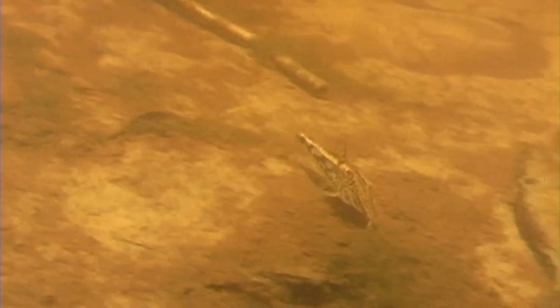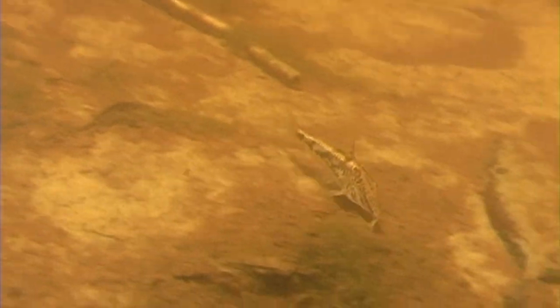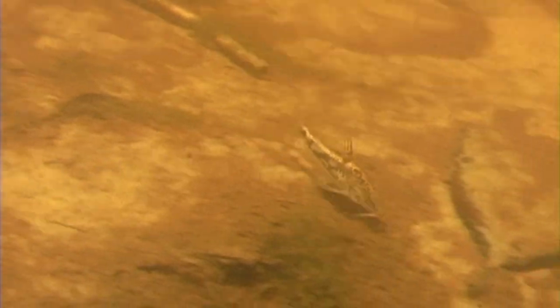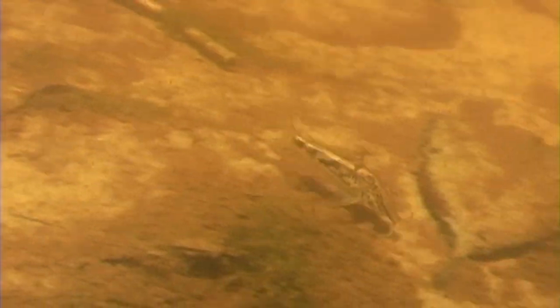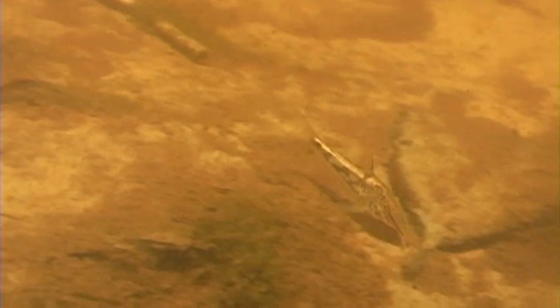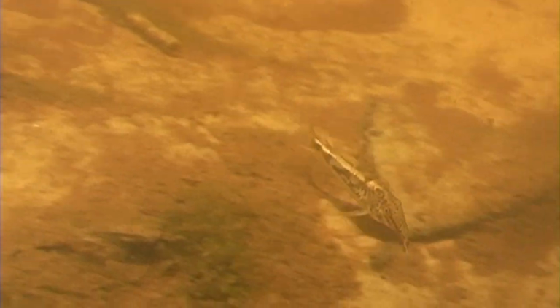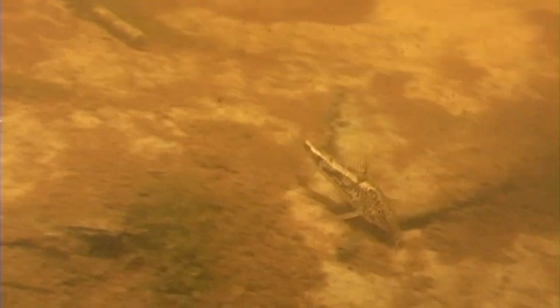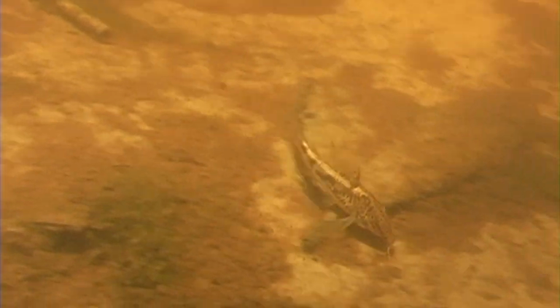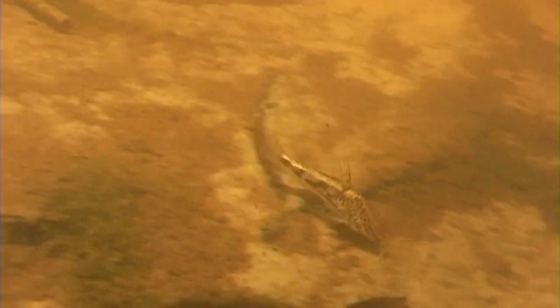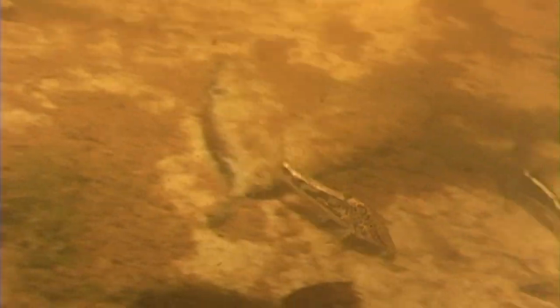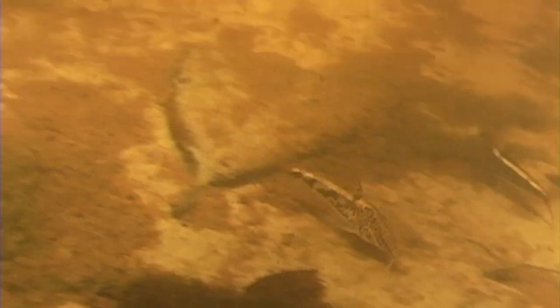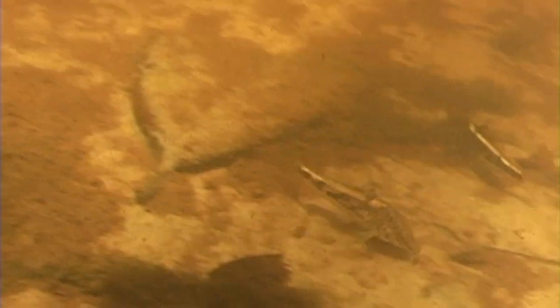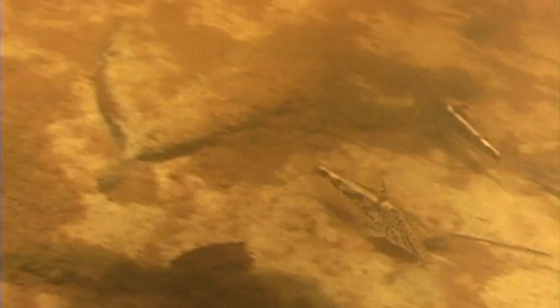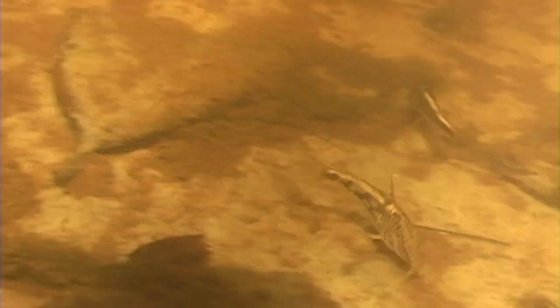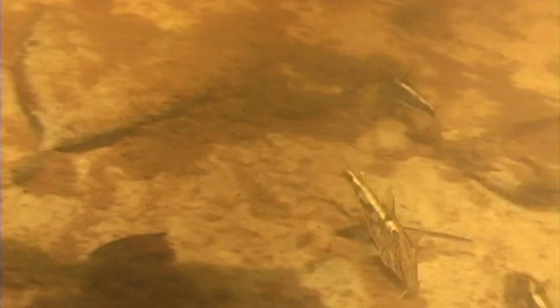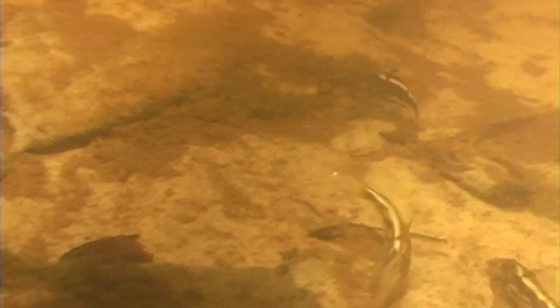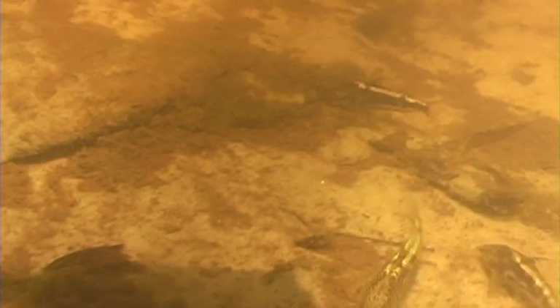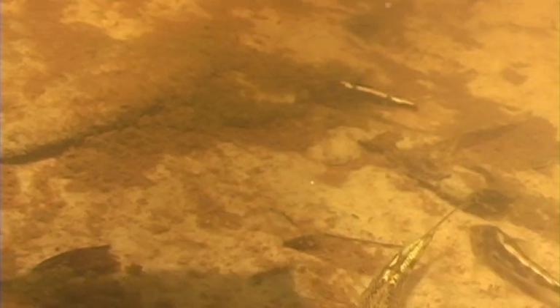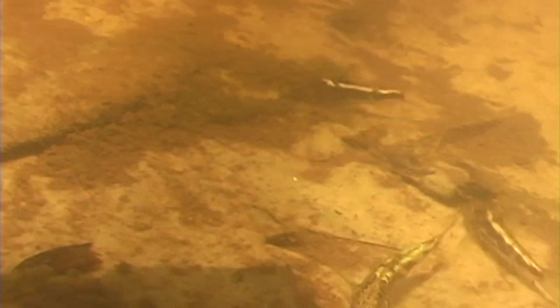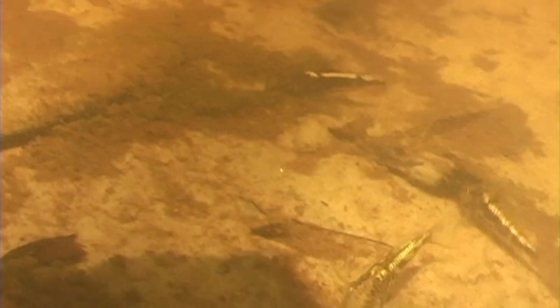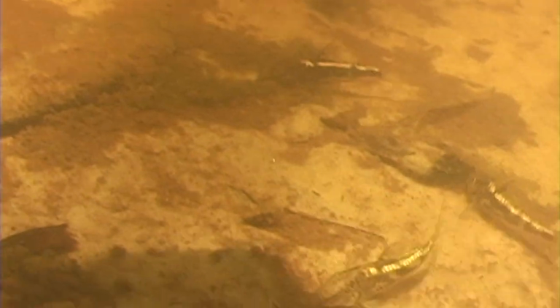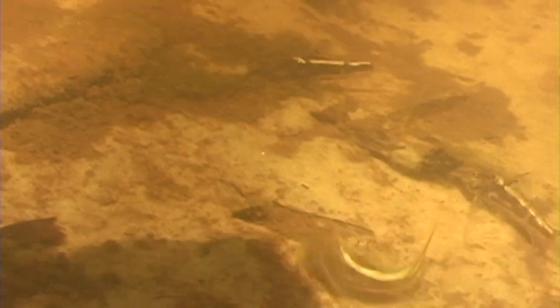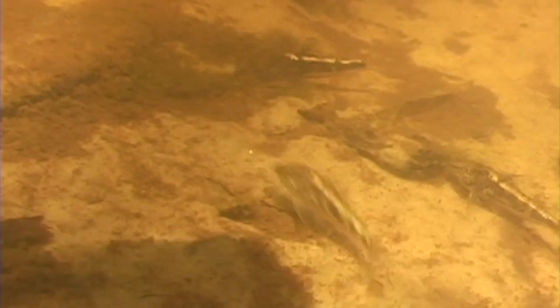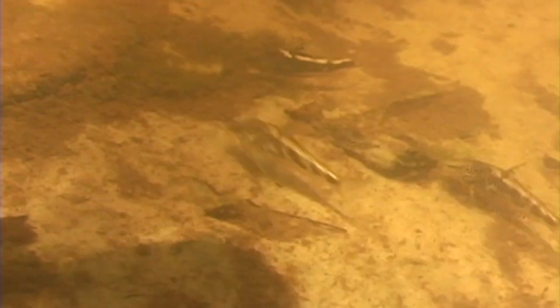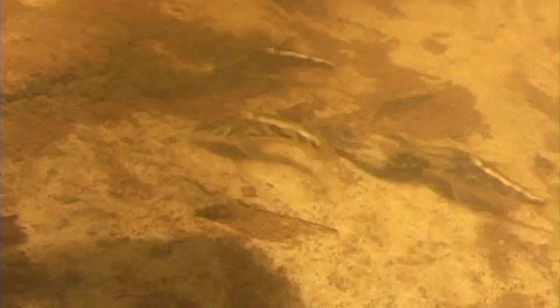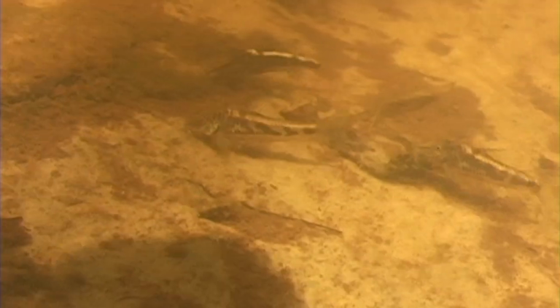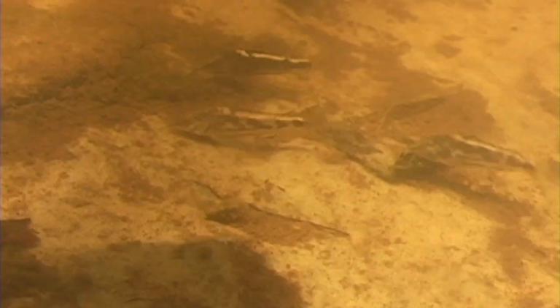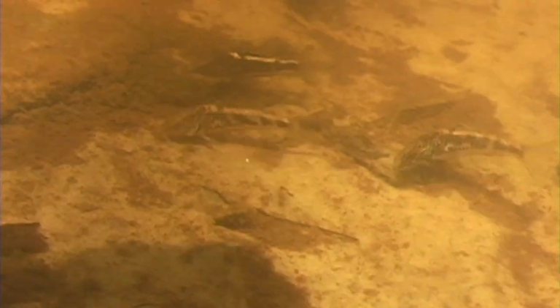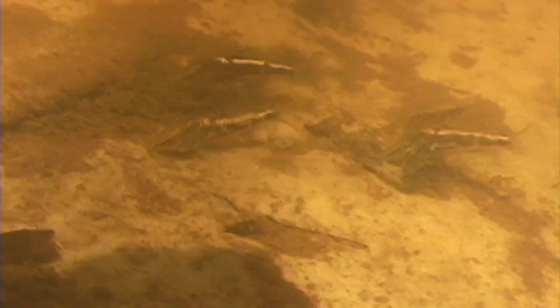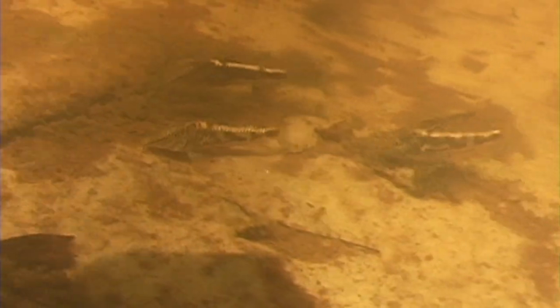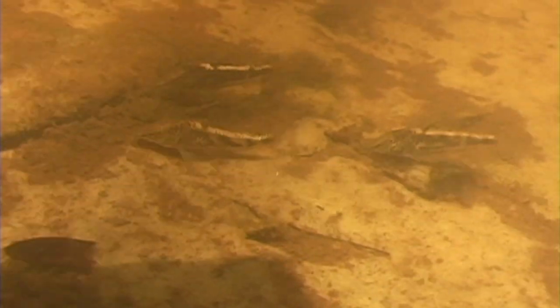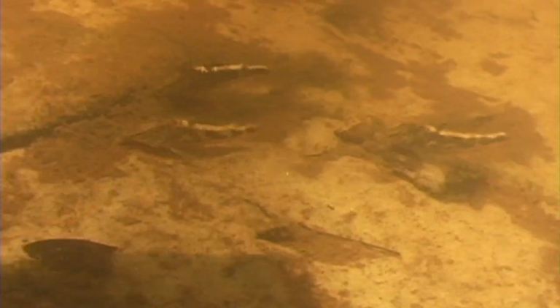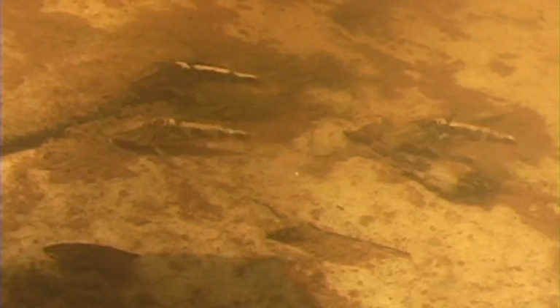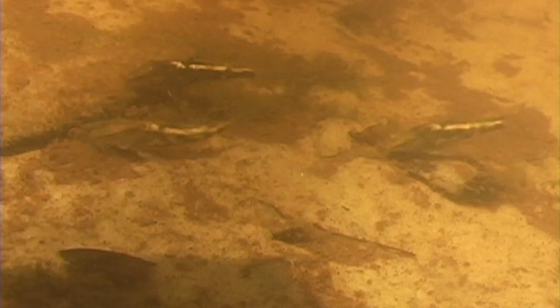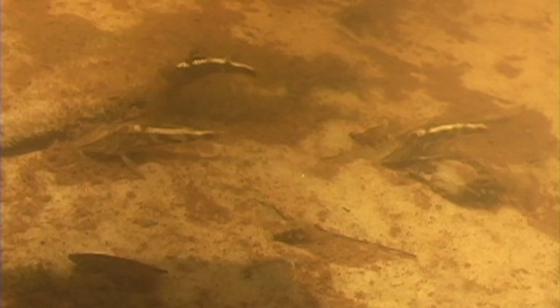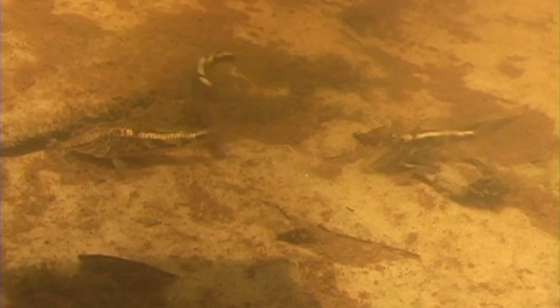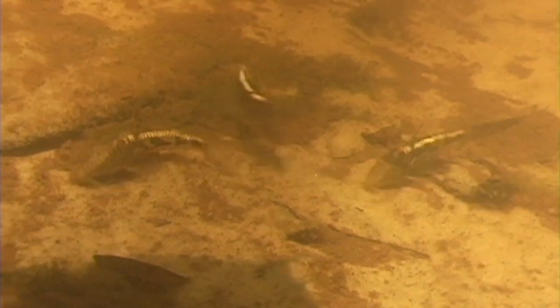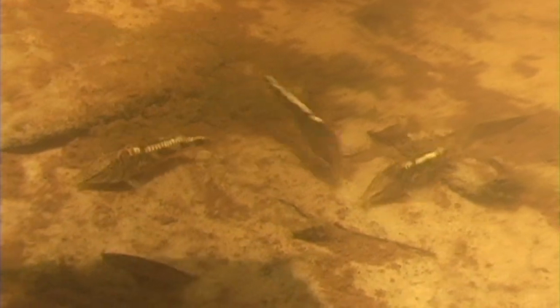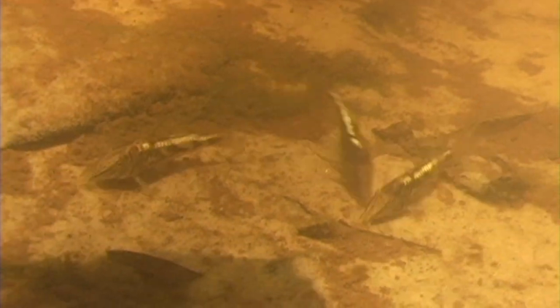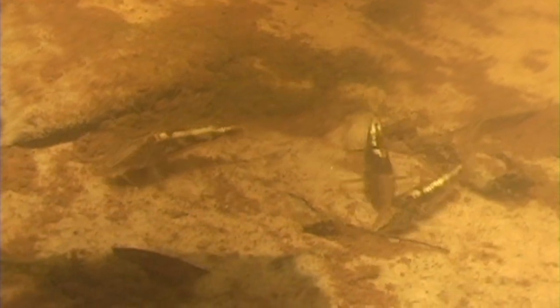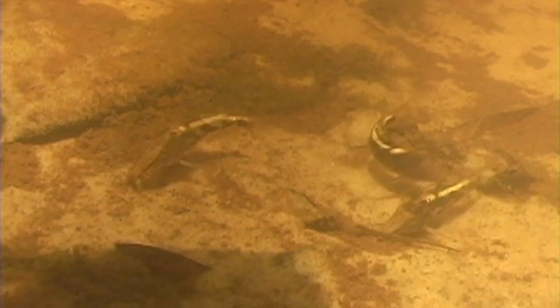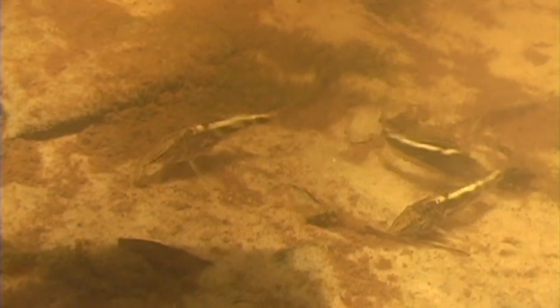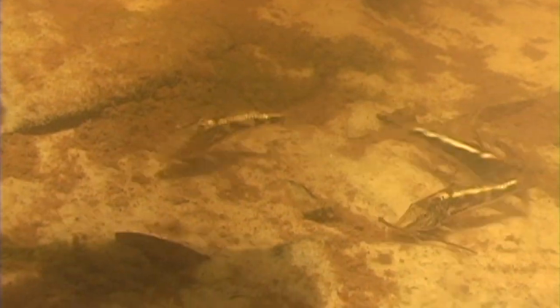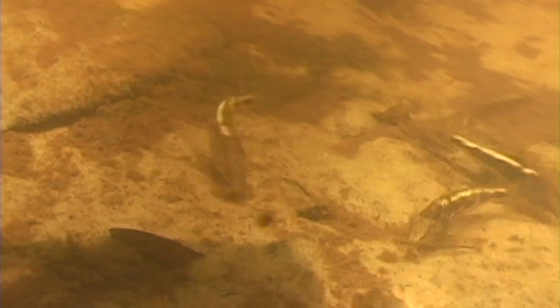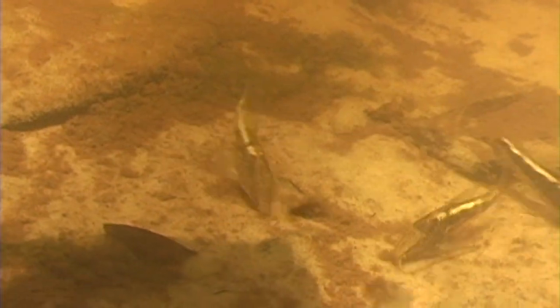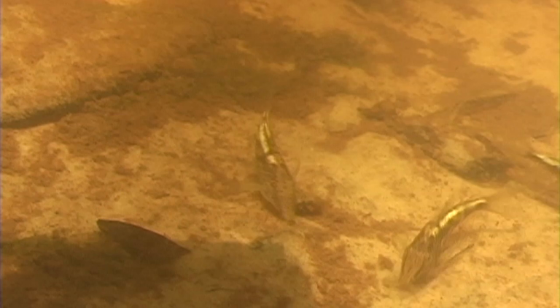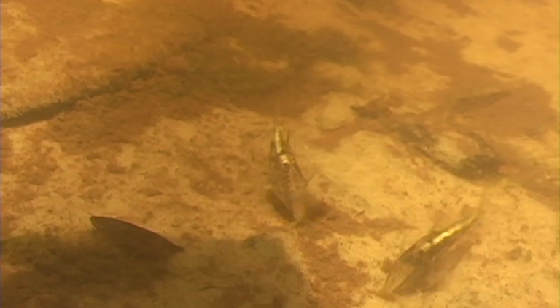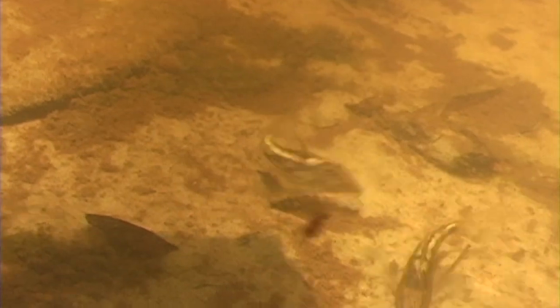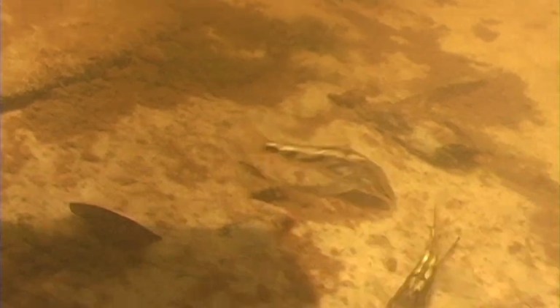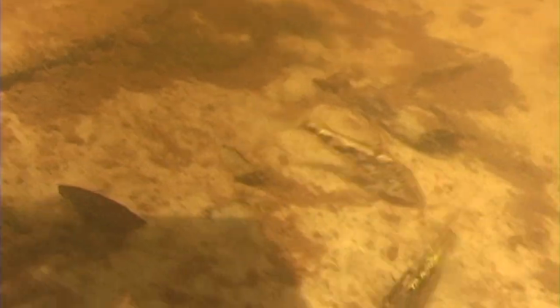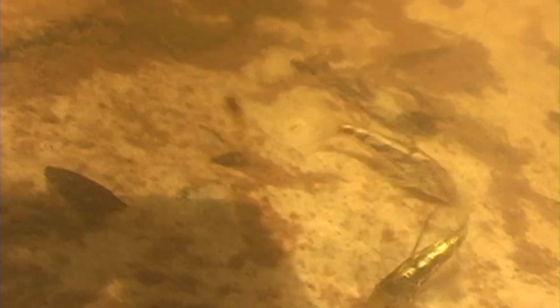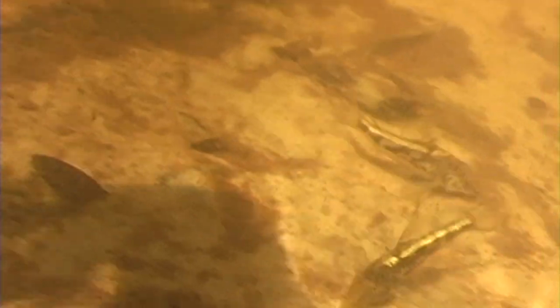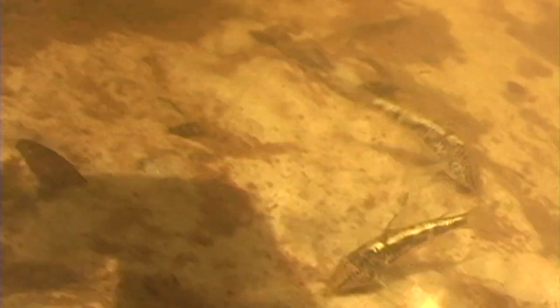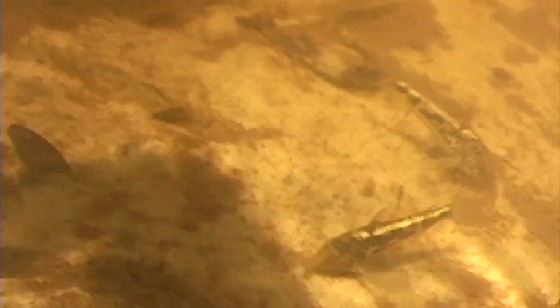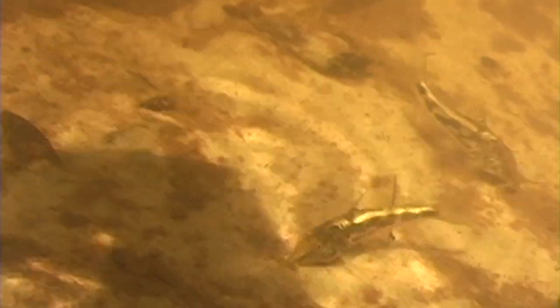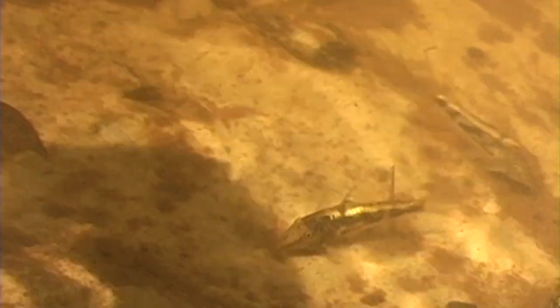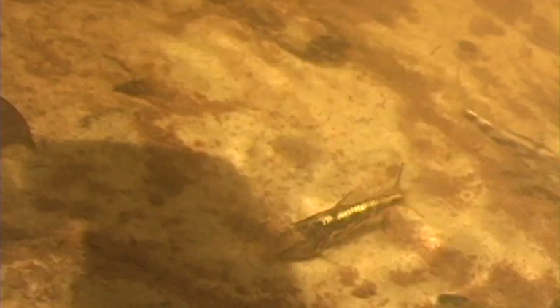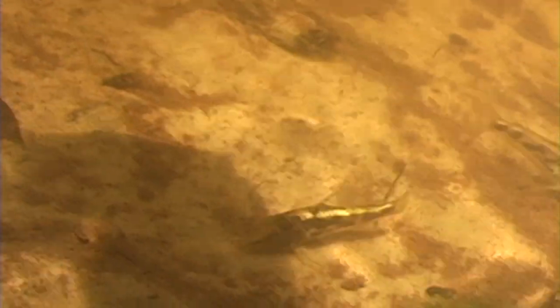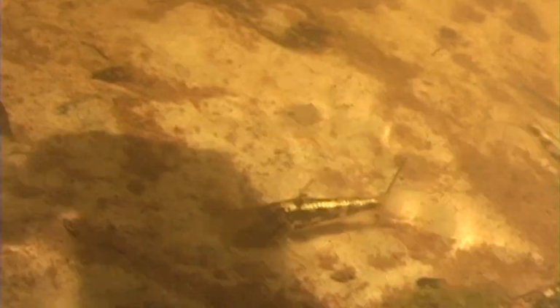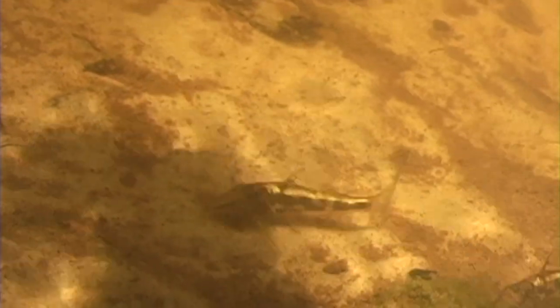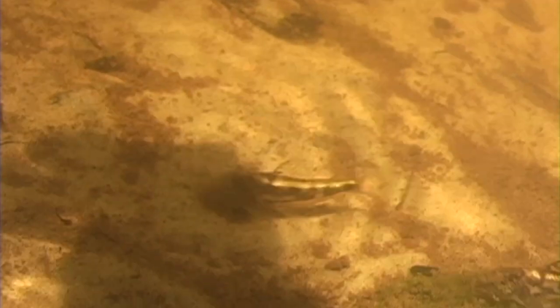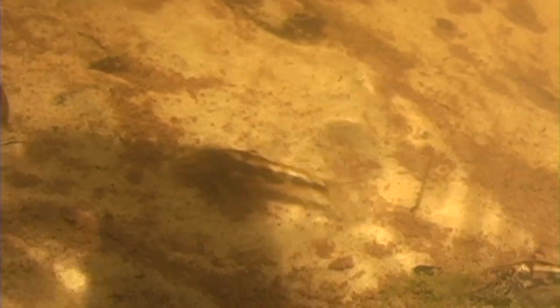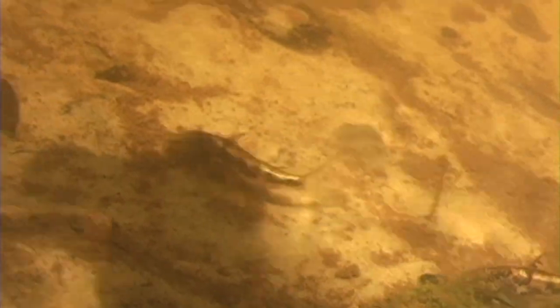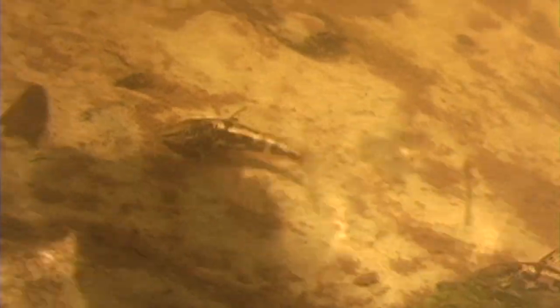Hi, this is Oliver Lucanus from Below Water. Today I want to show you a habitat on the Atlantic coast of Brazil.